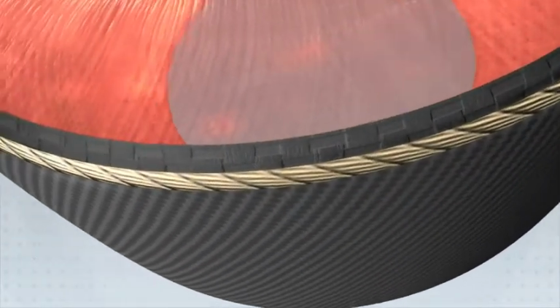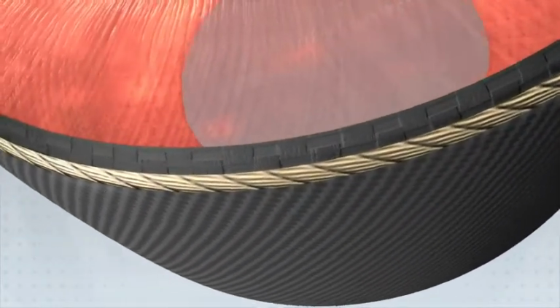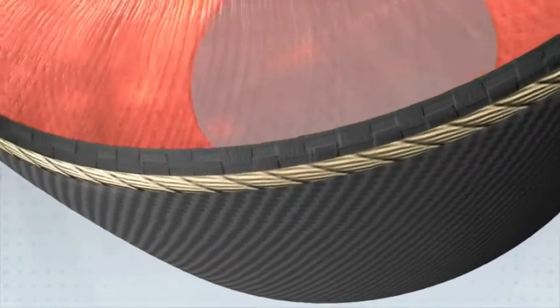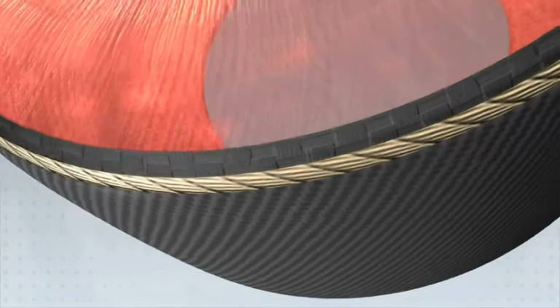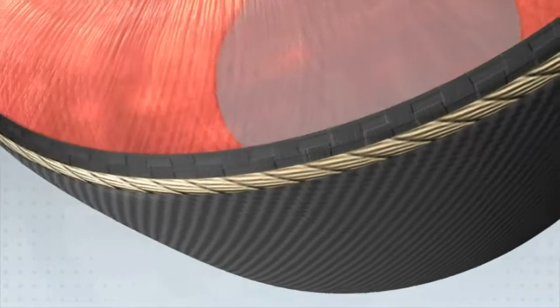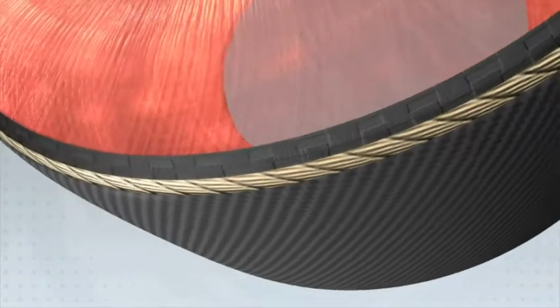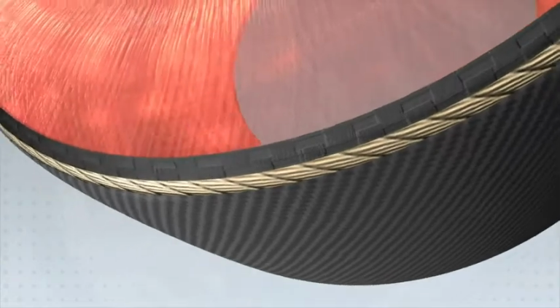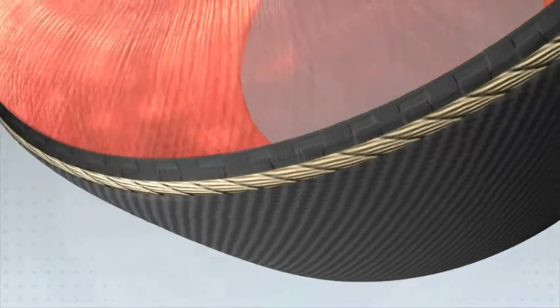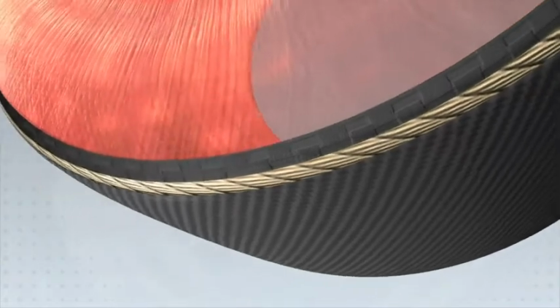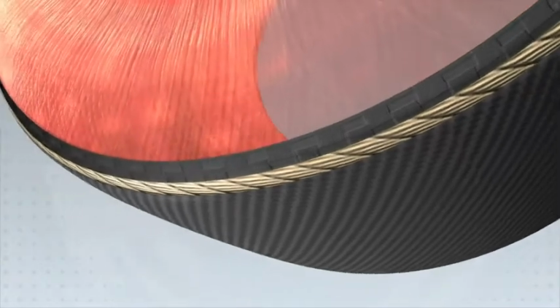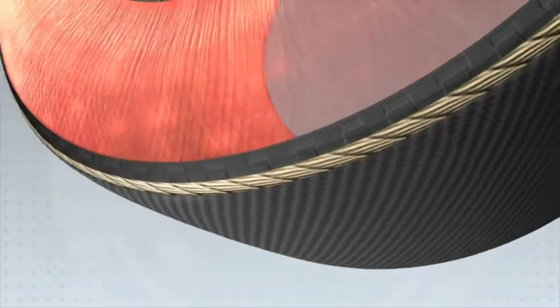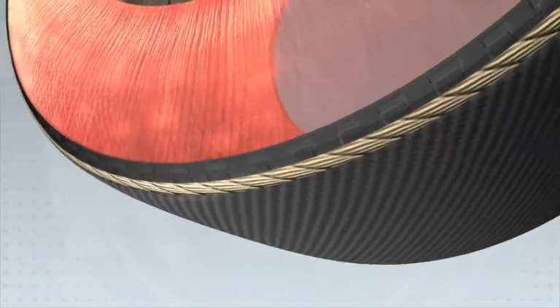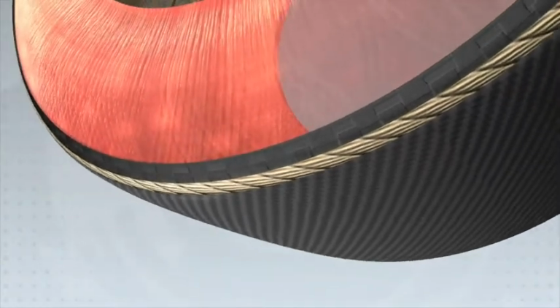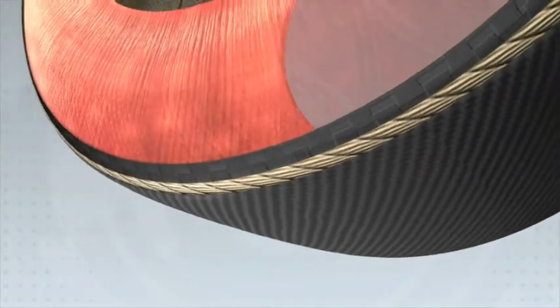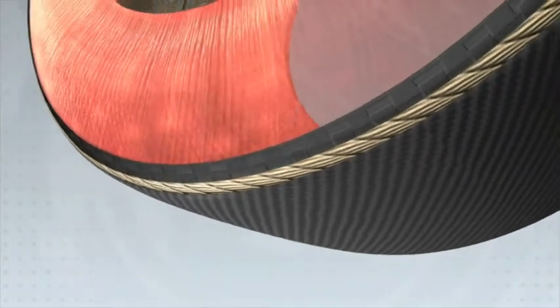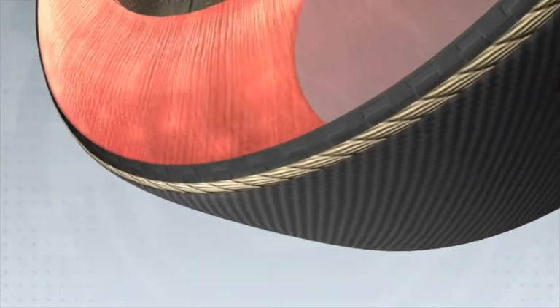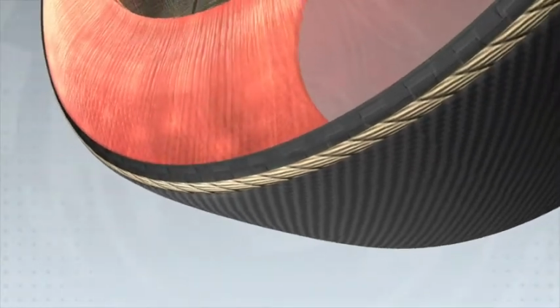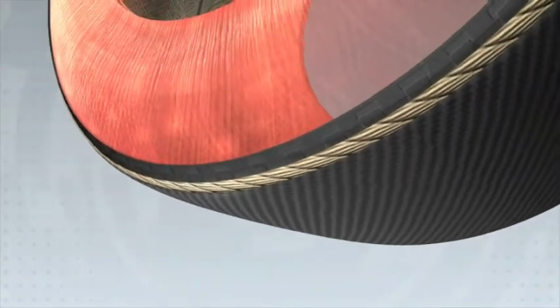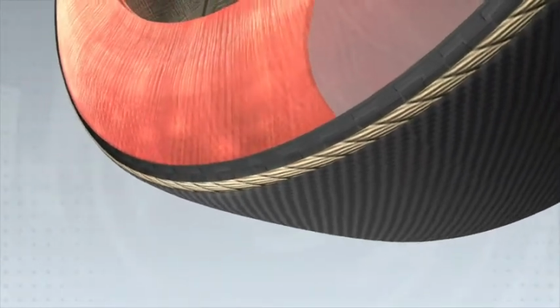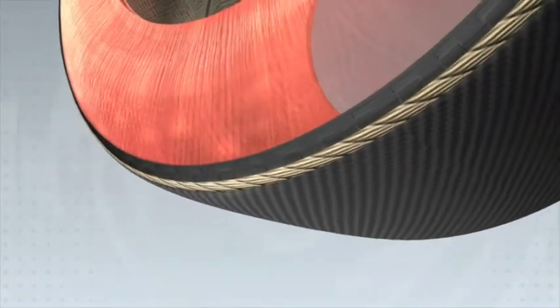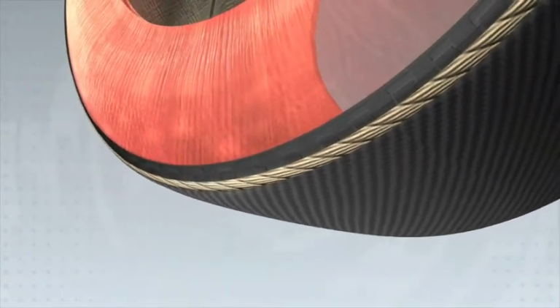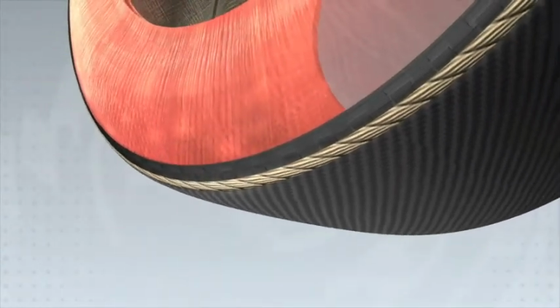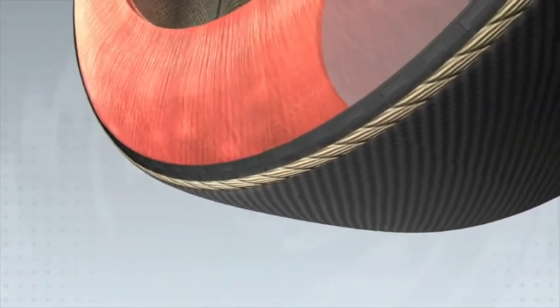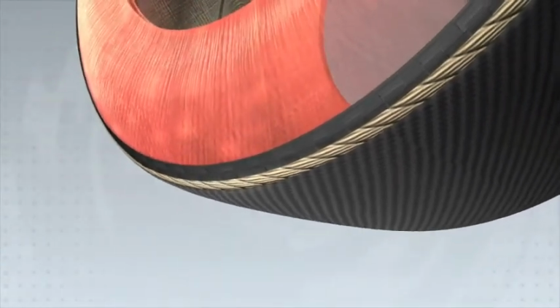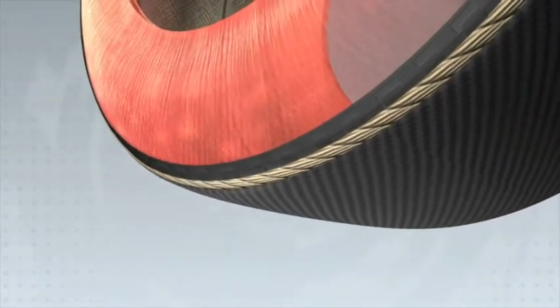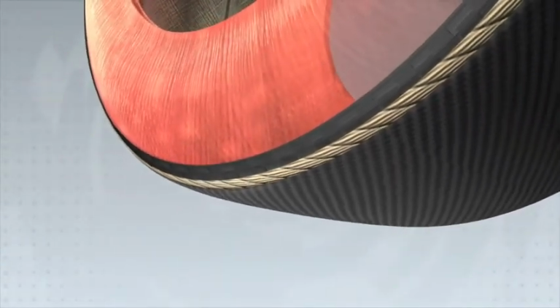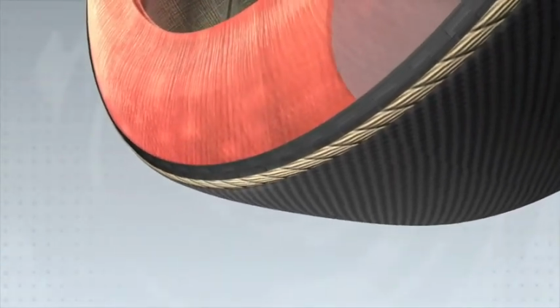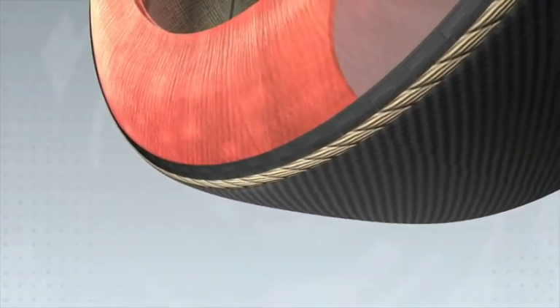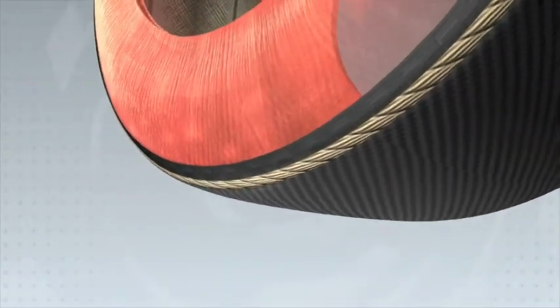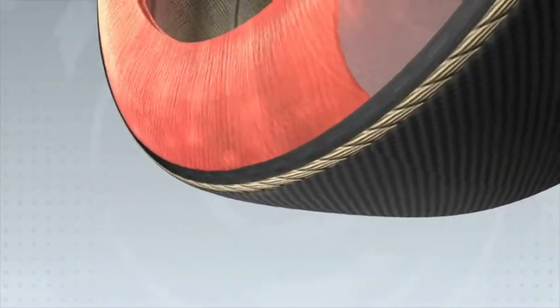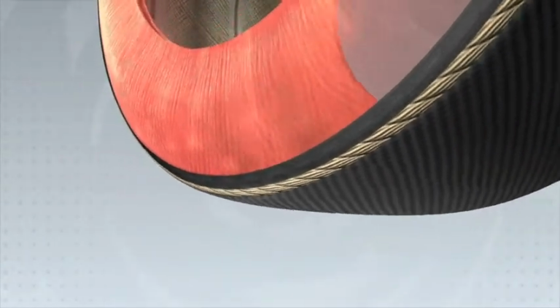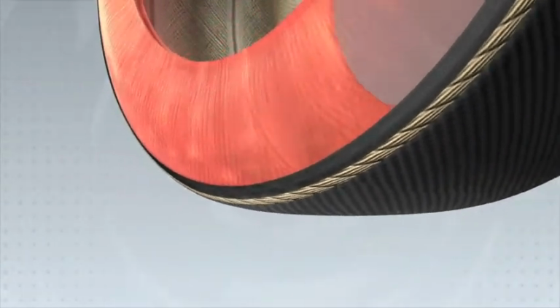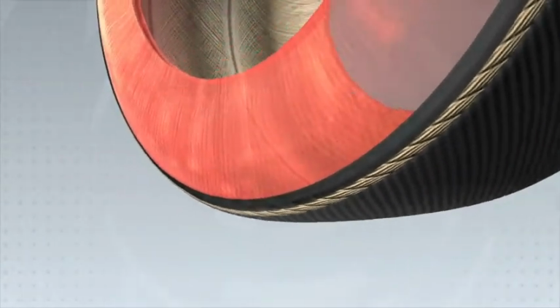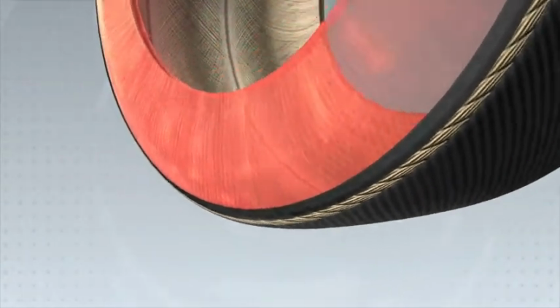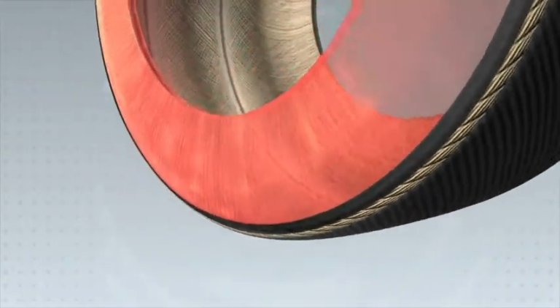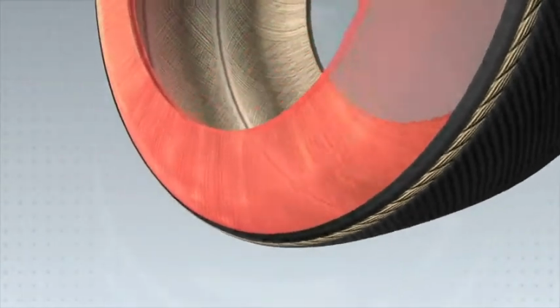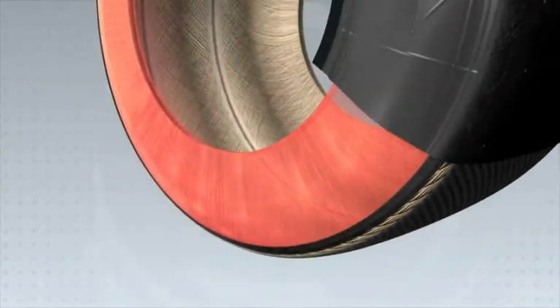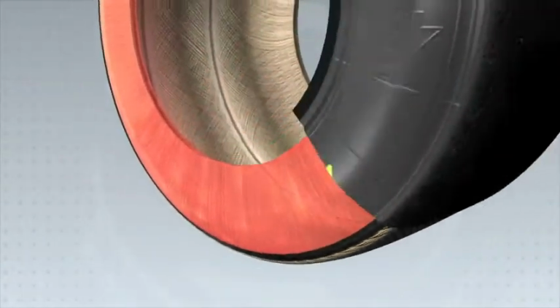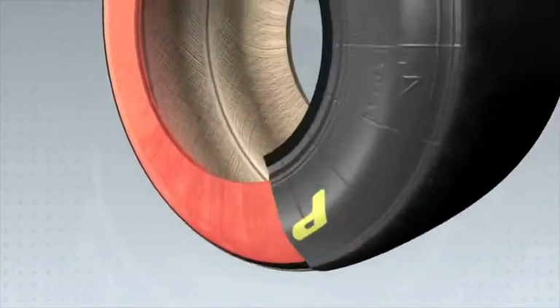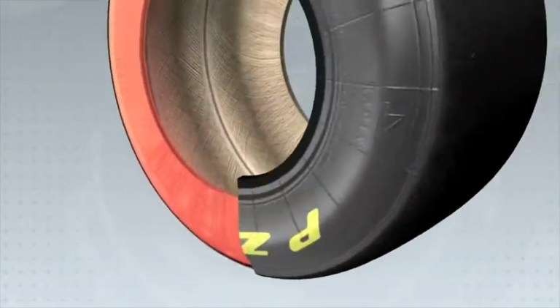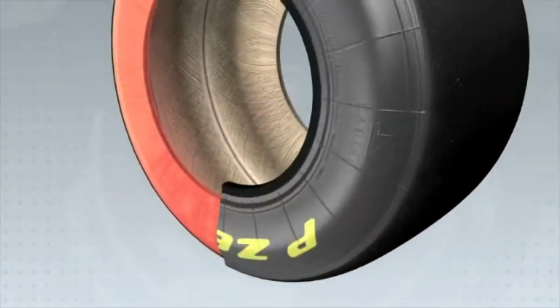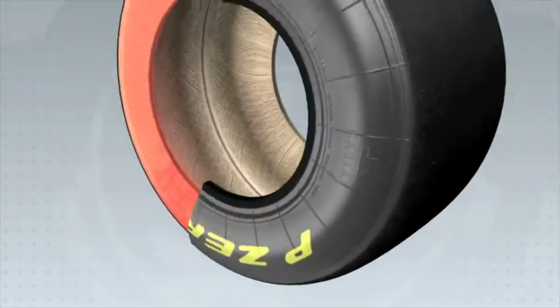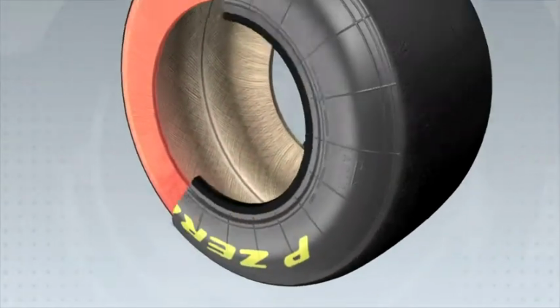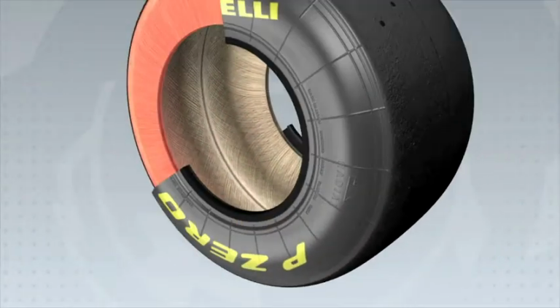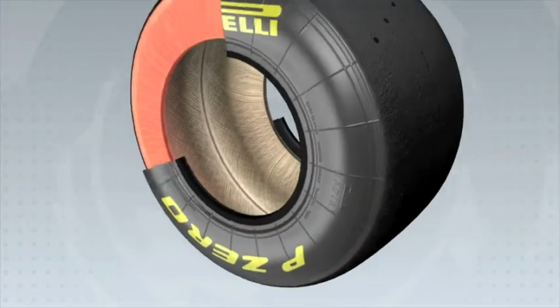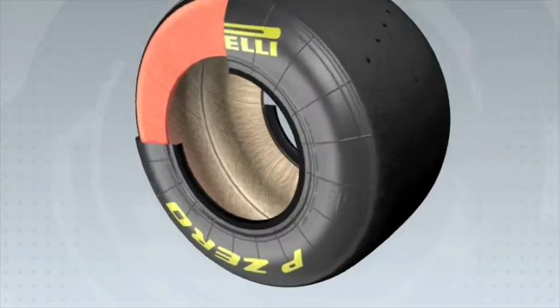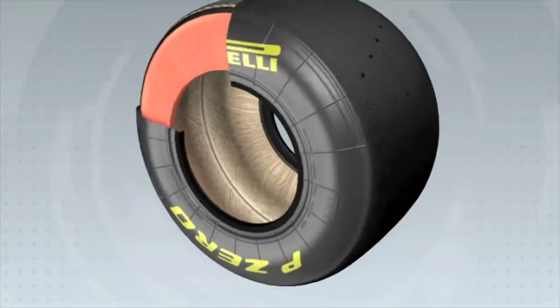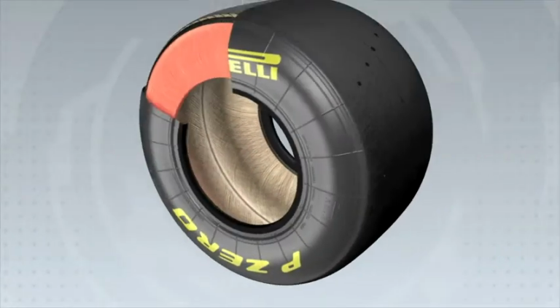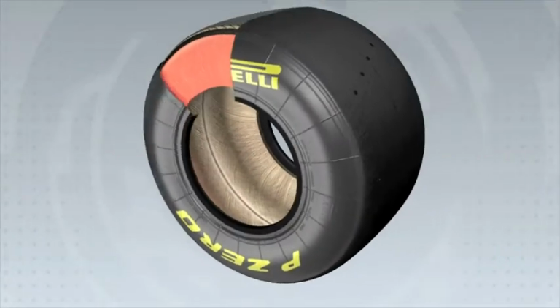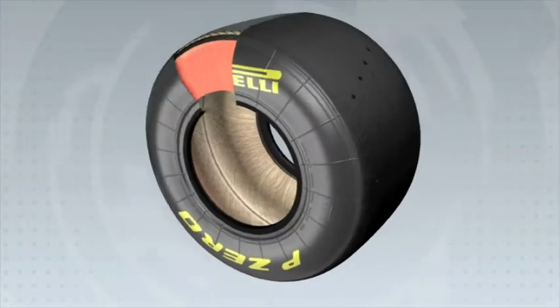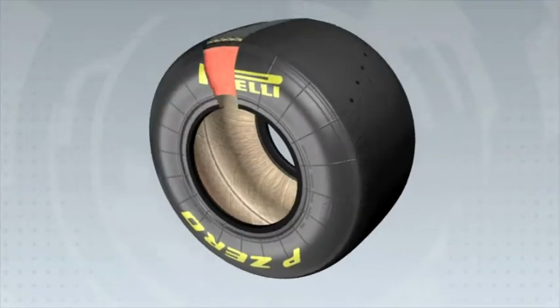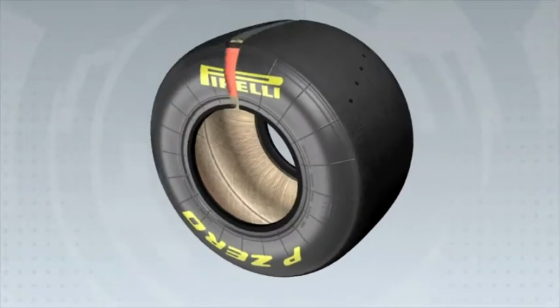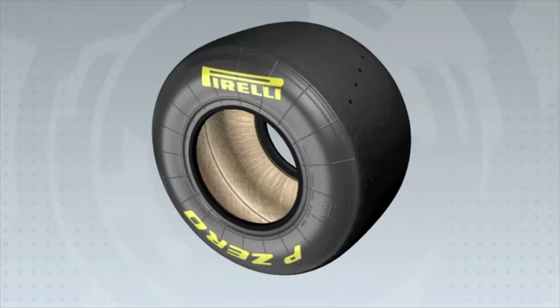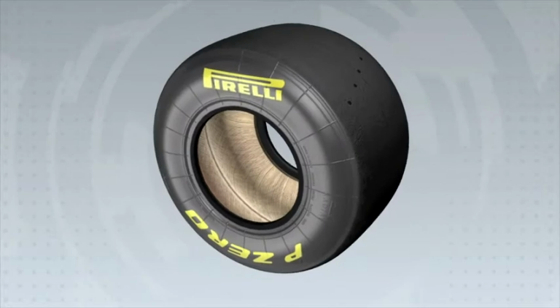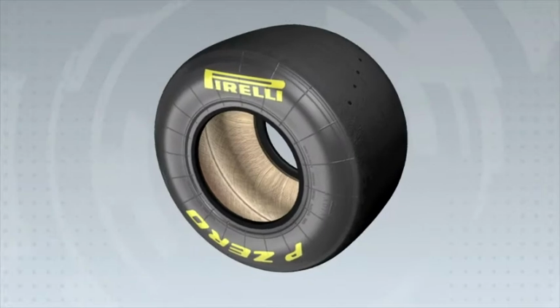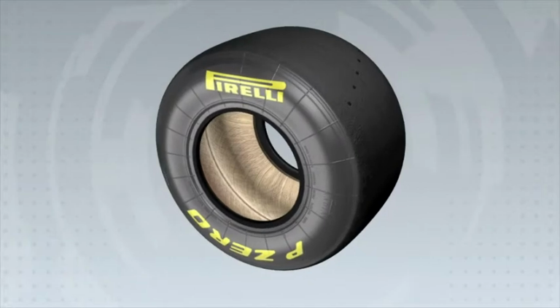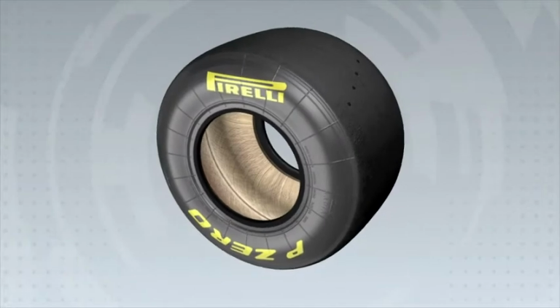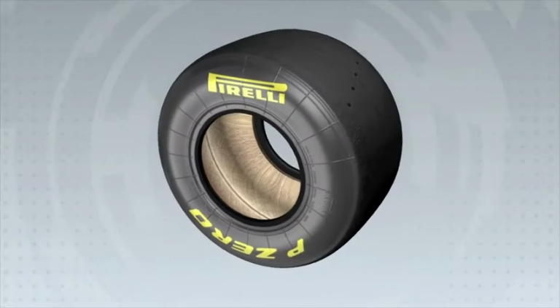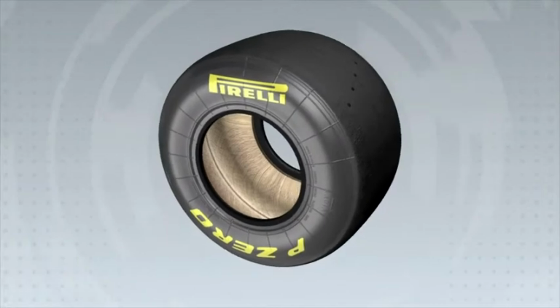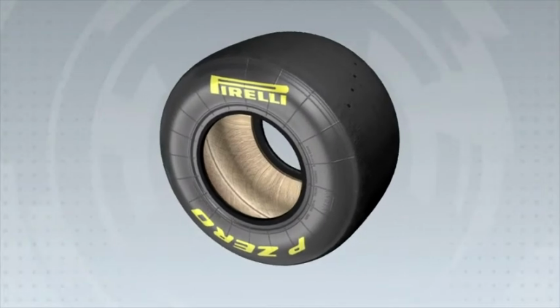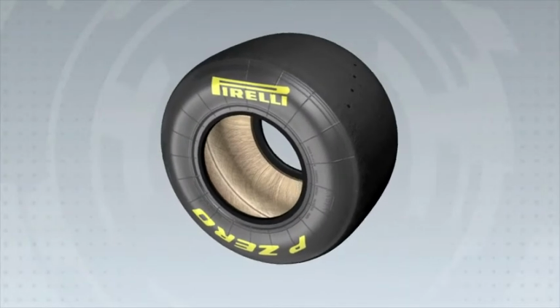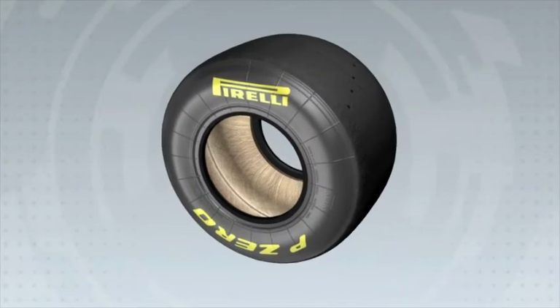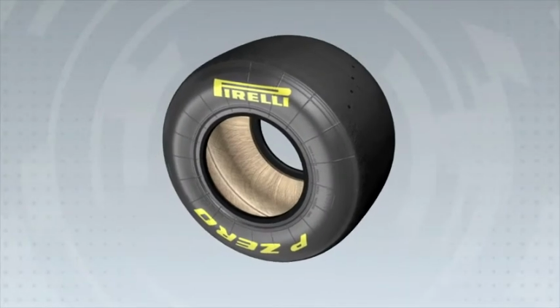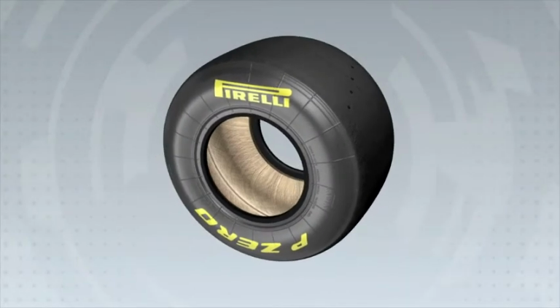This illustrates Pirelli's highest possible standards of safety, performance and durability, even under the most extreme usage conditions.